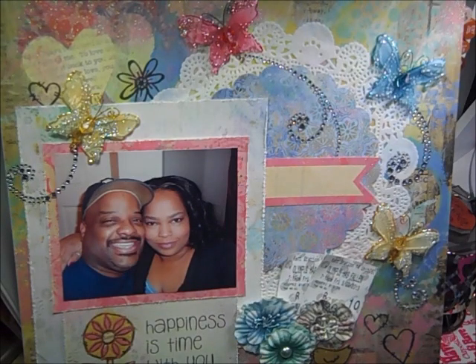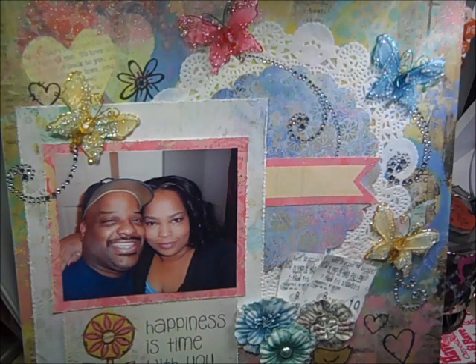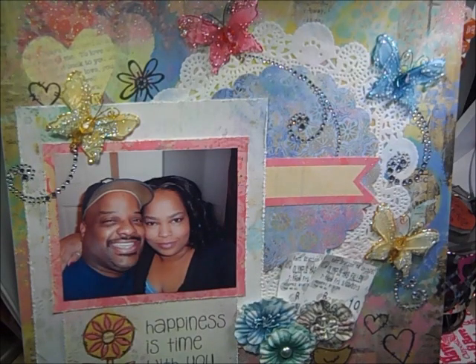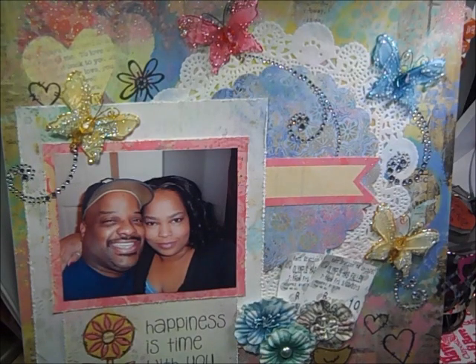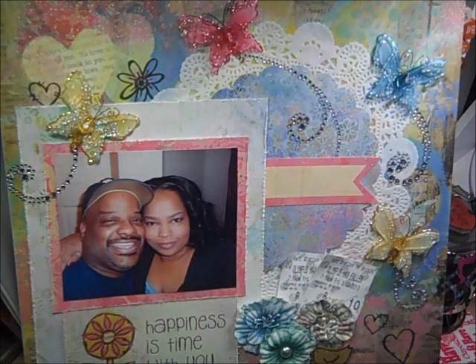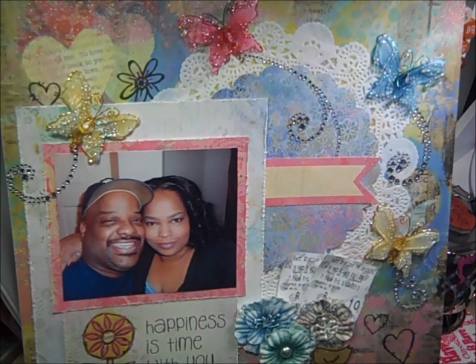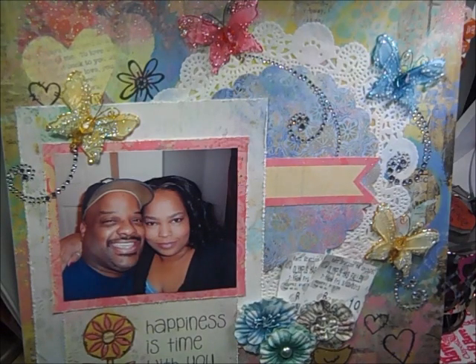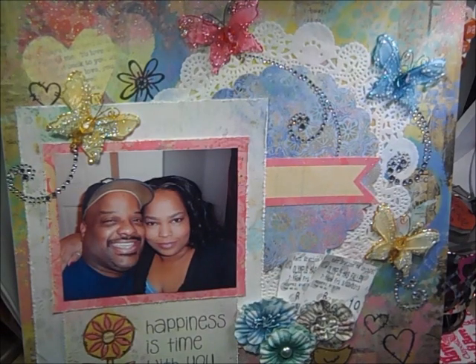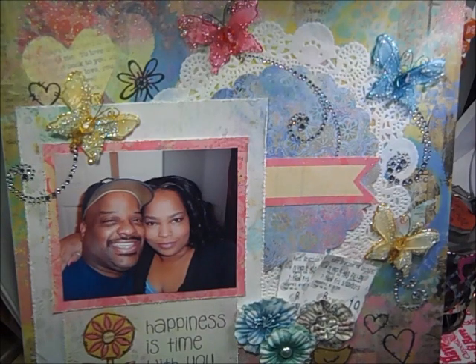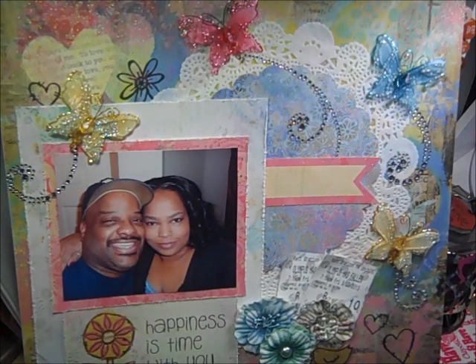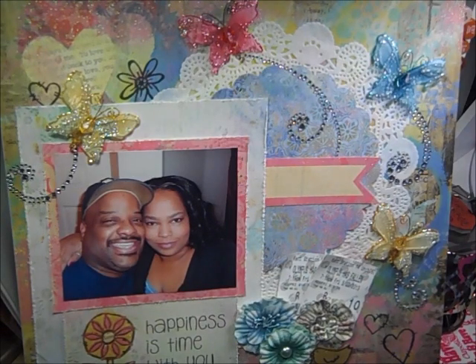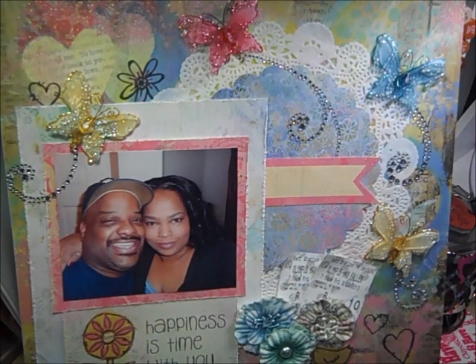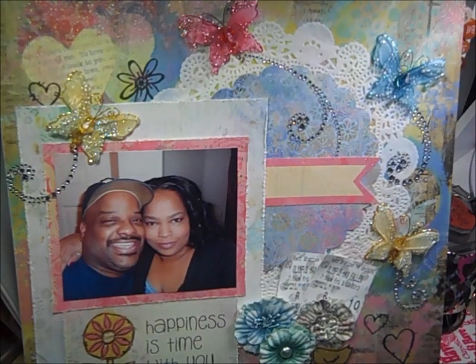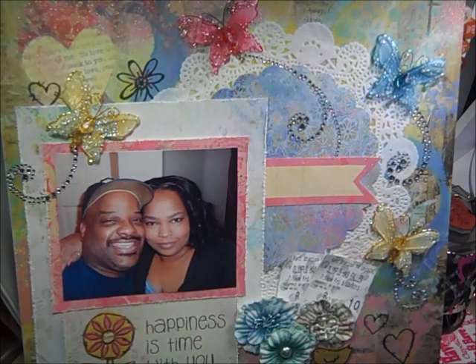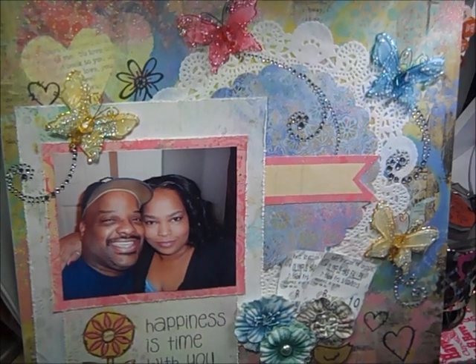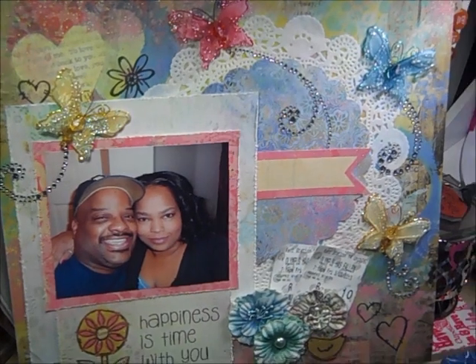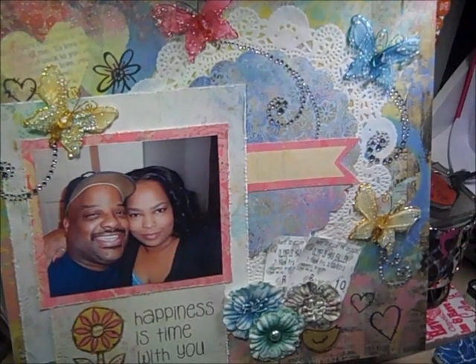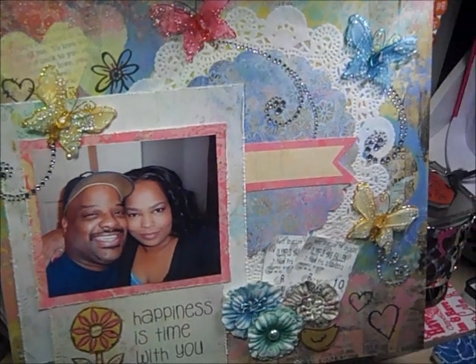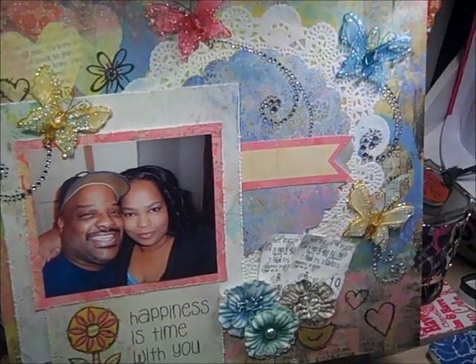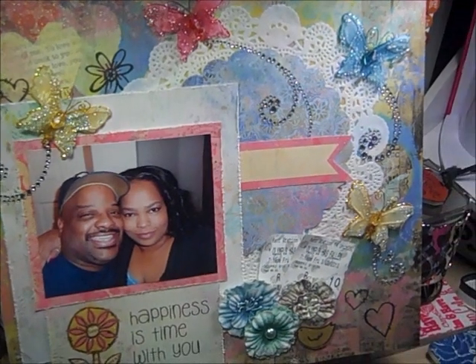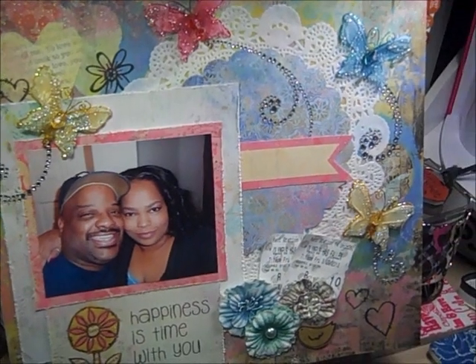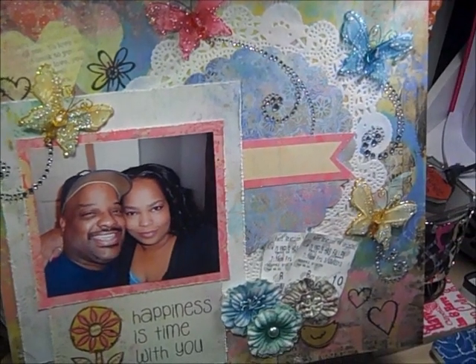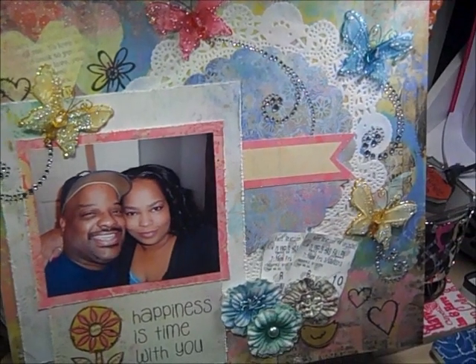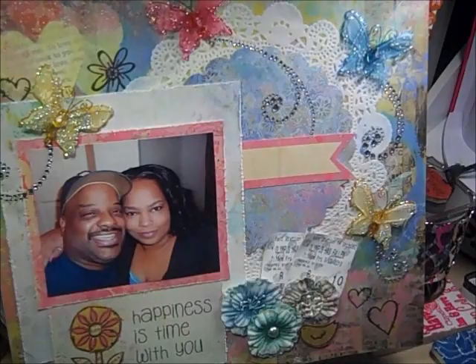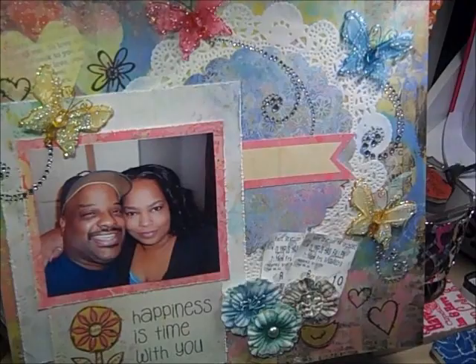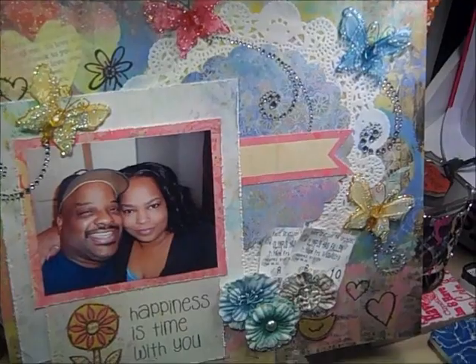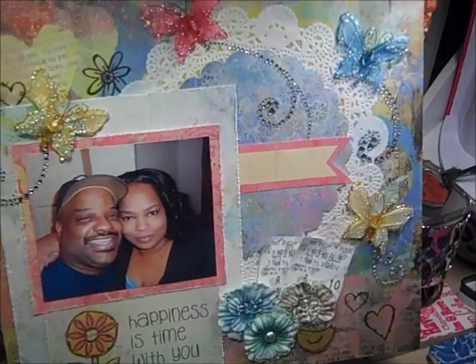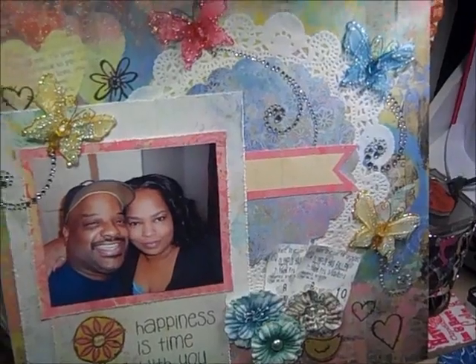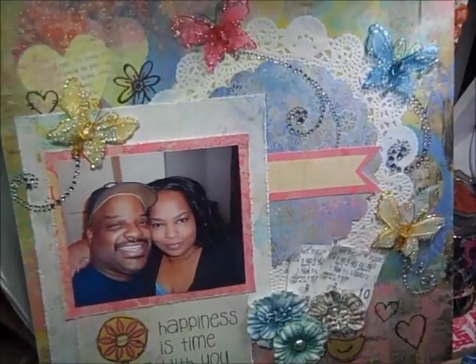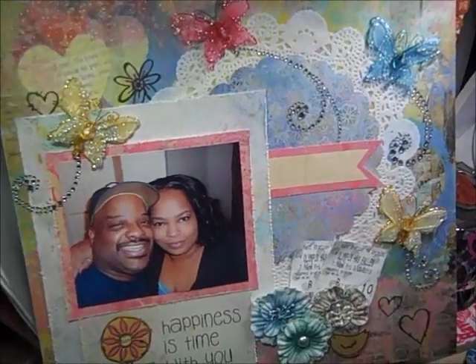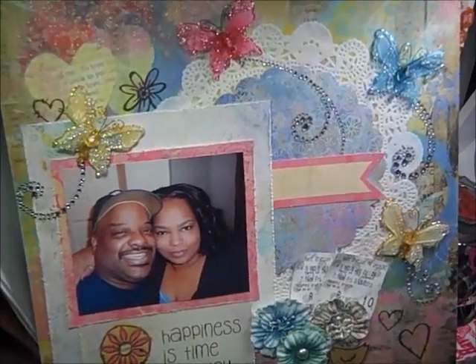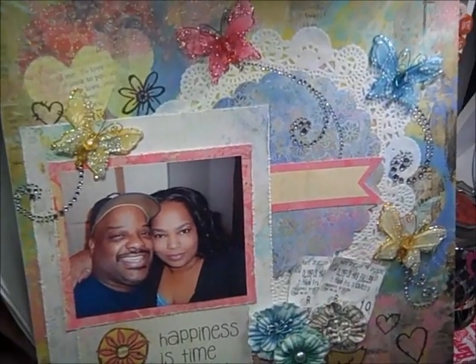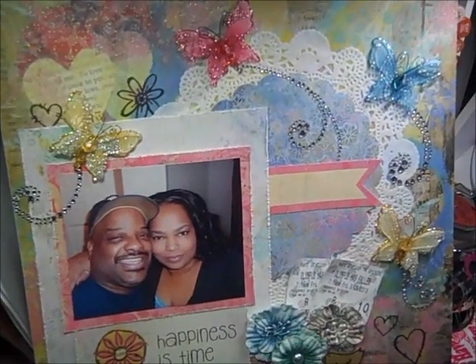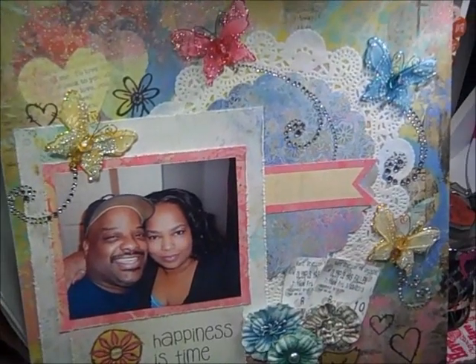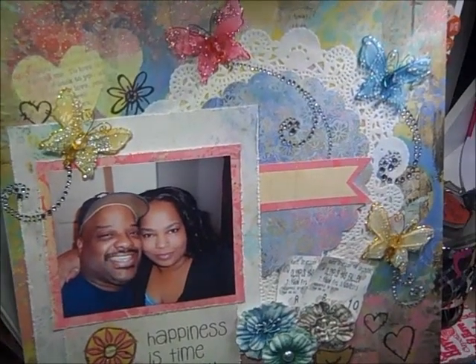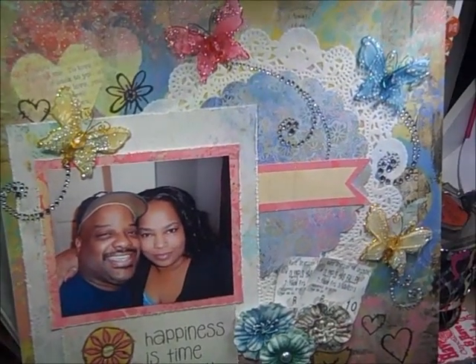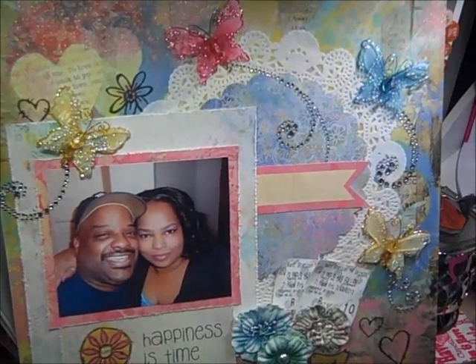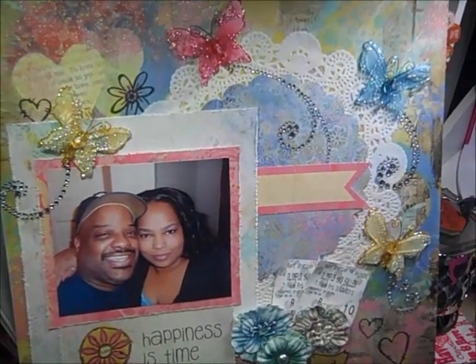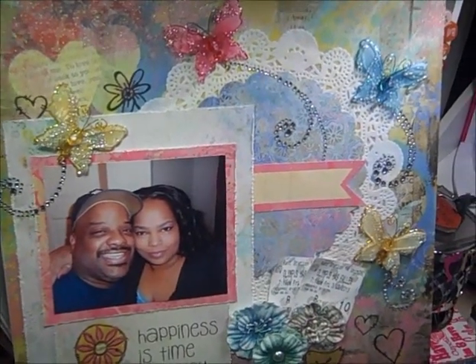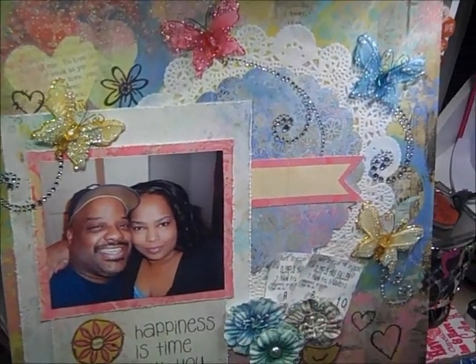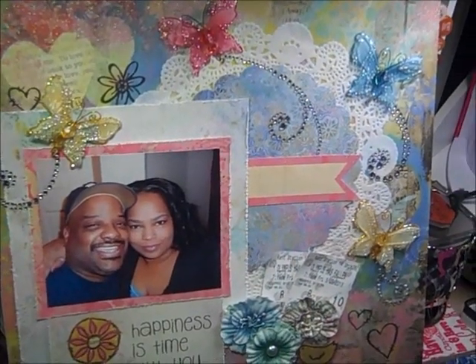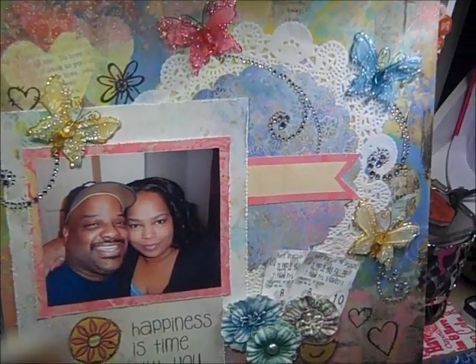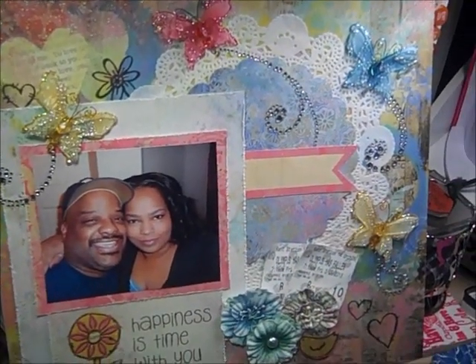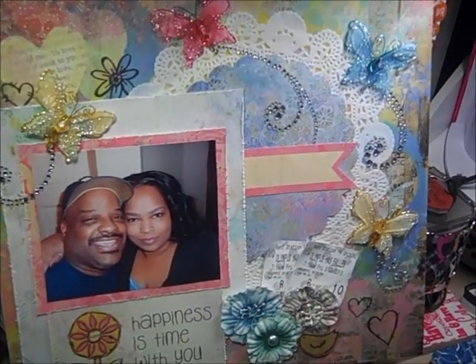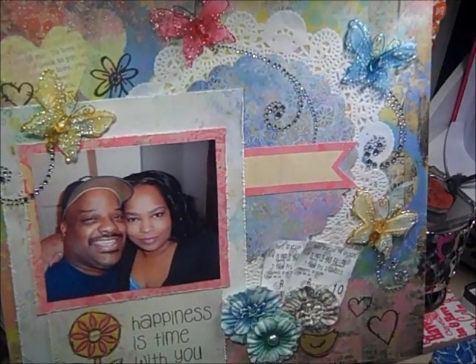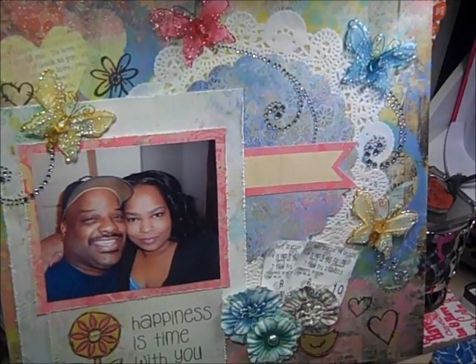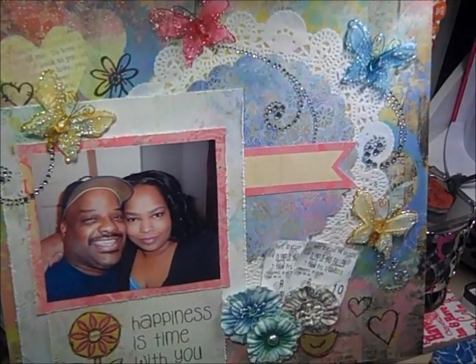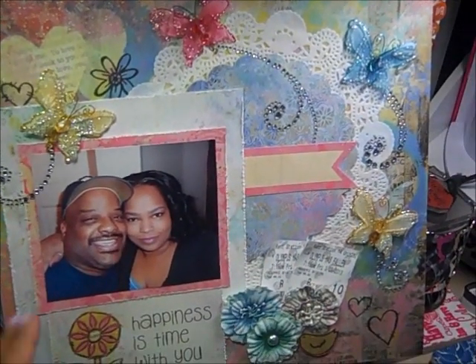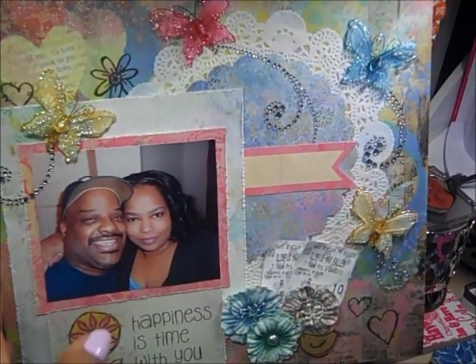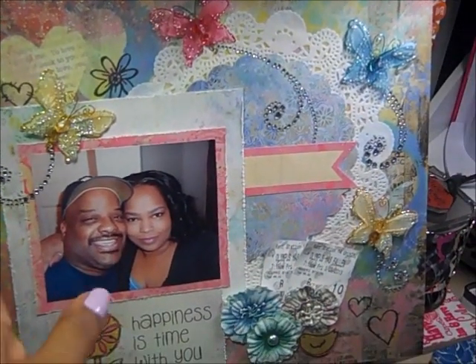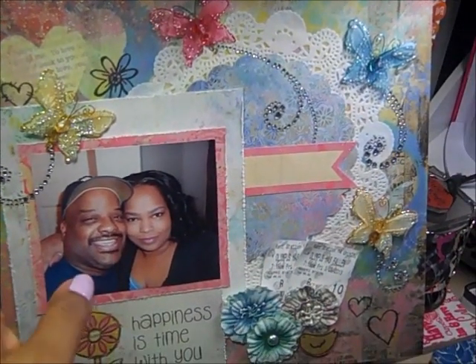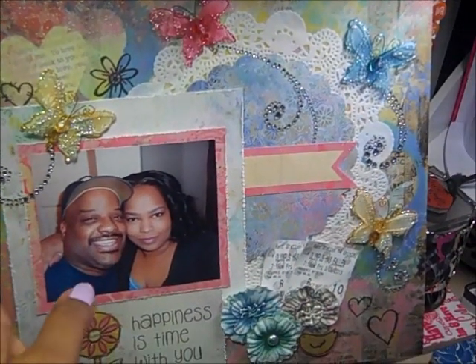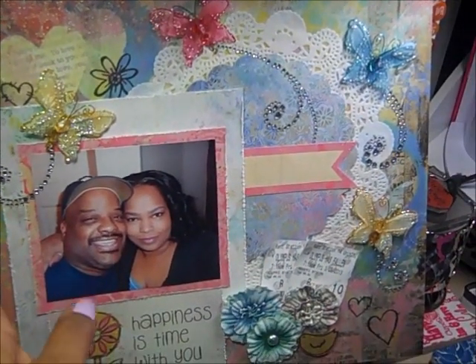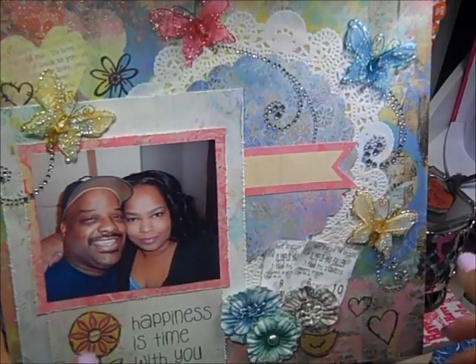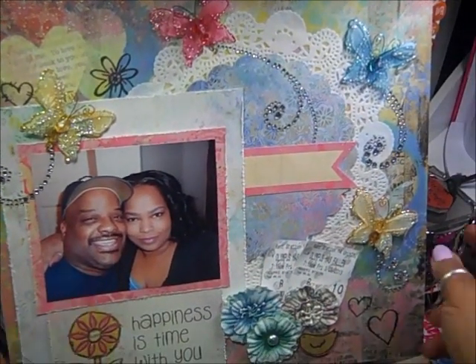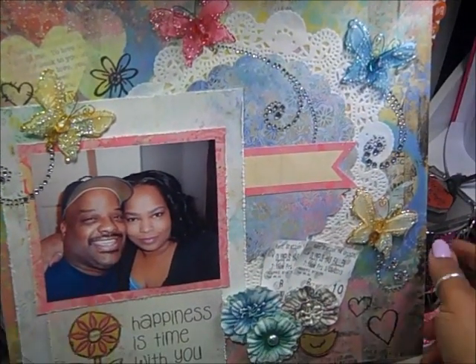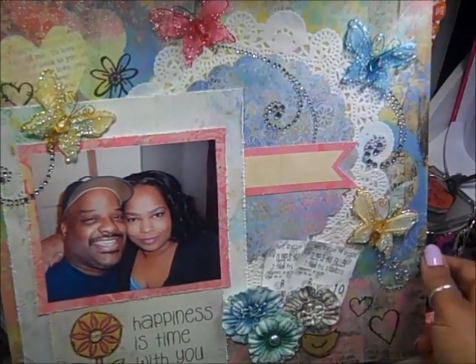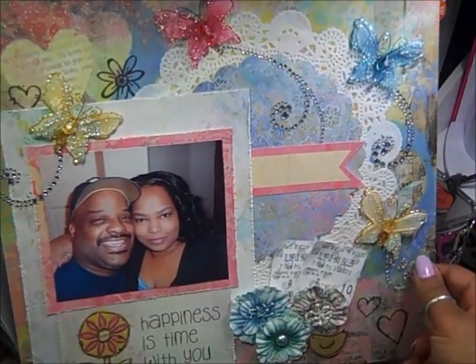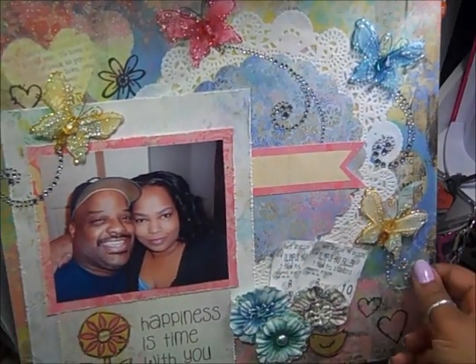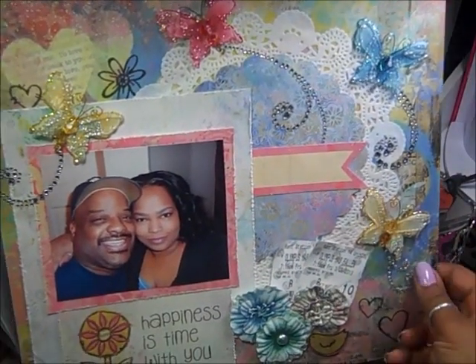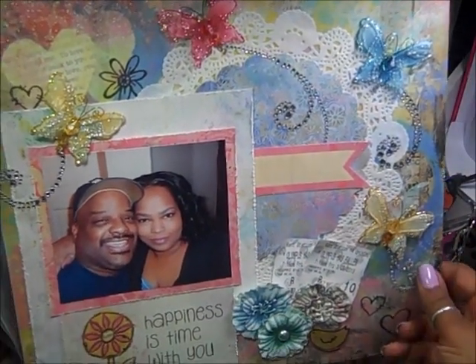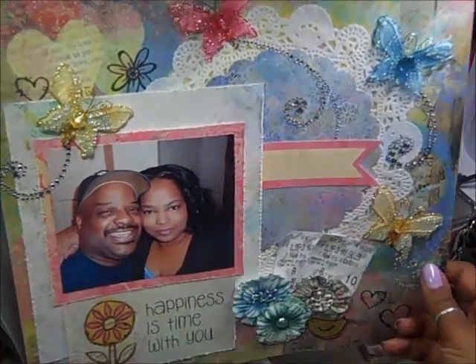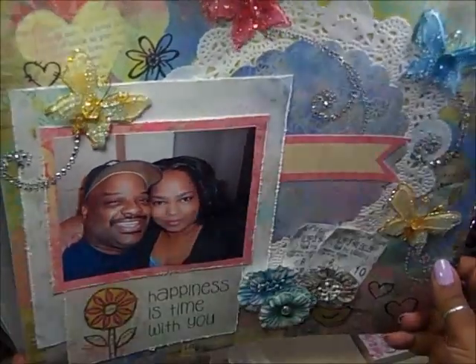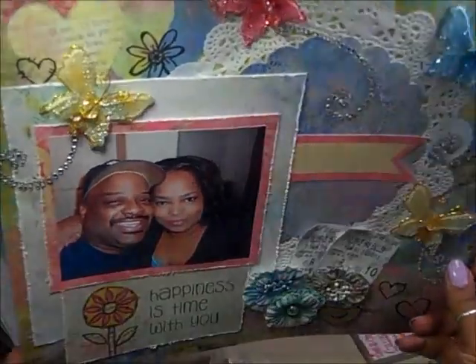I had a ton of fun making it, of course. I always love to make layouts — I don't know why I don't do them more often. So, that's that.